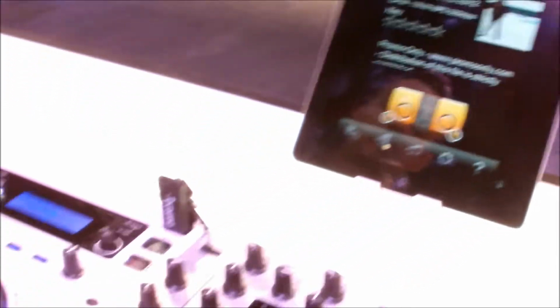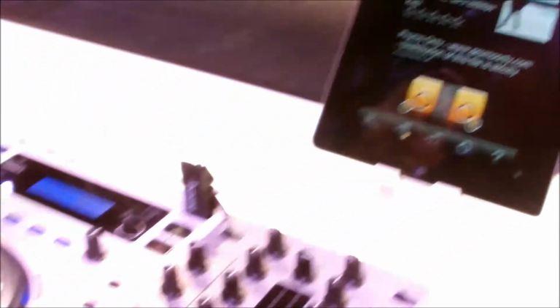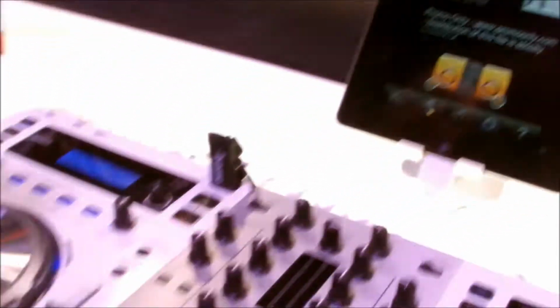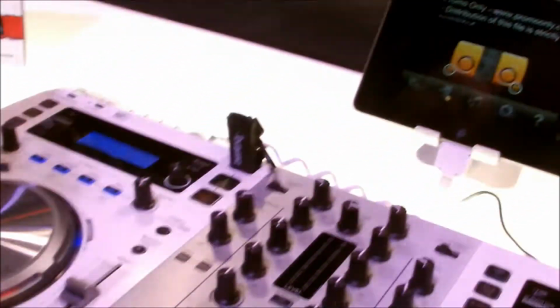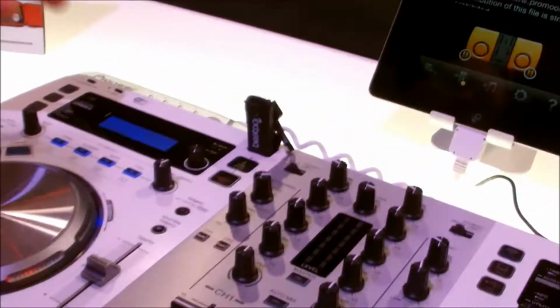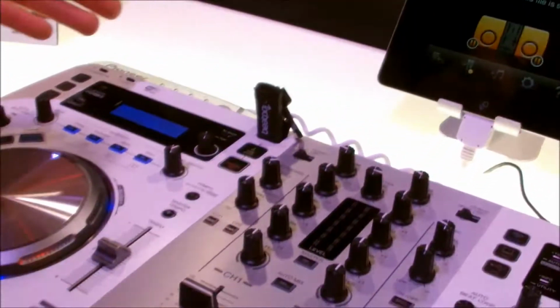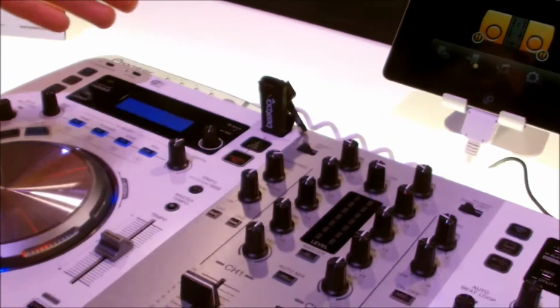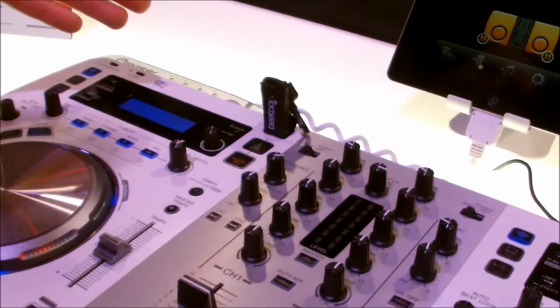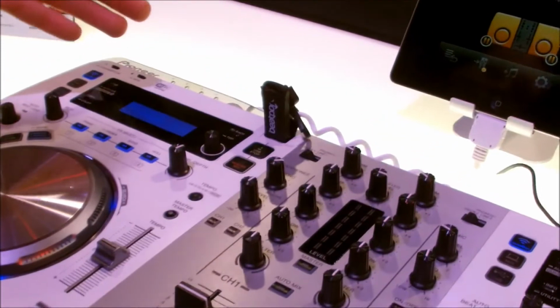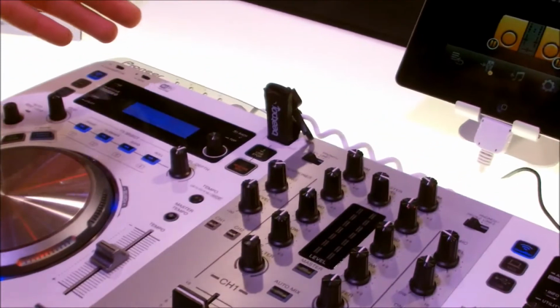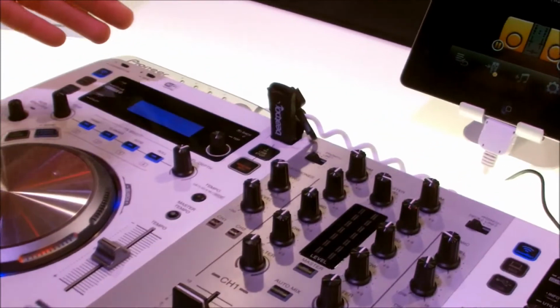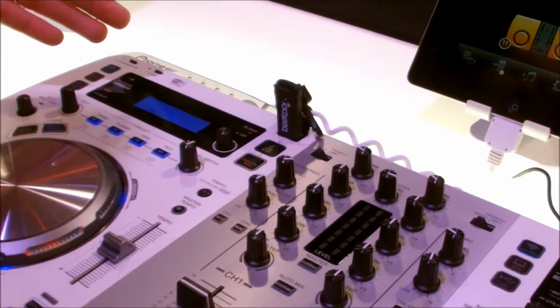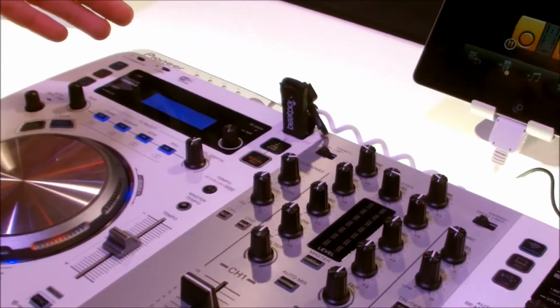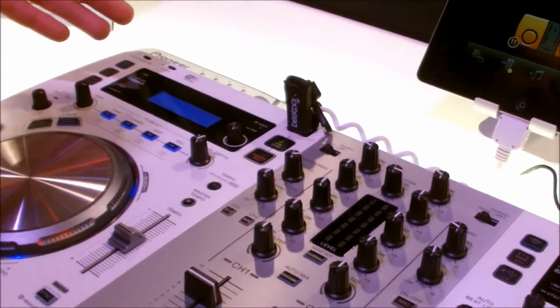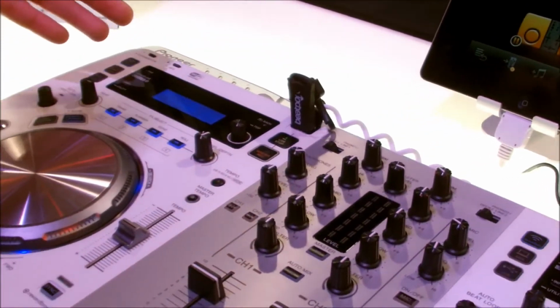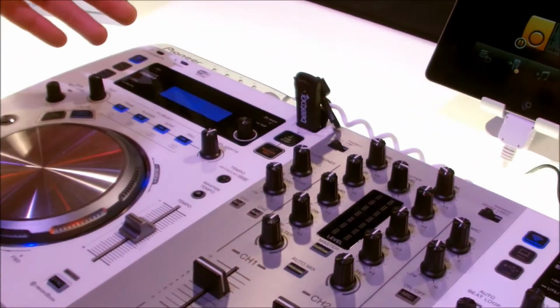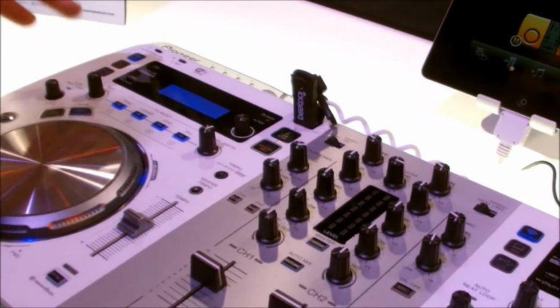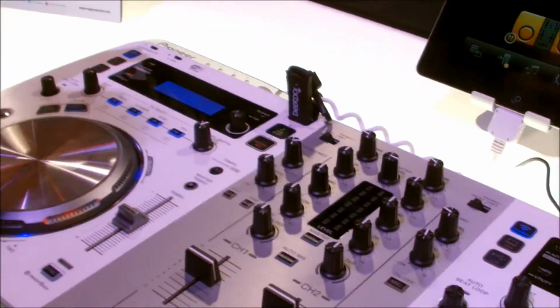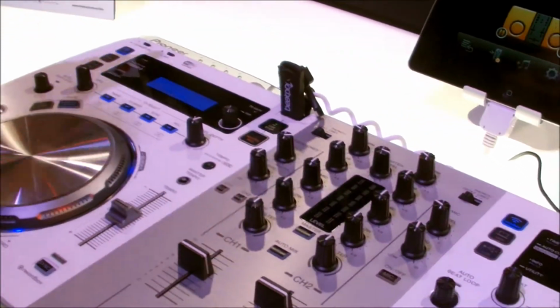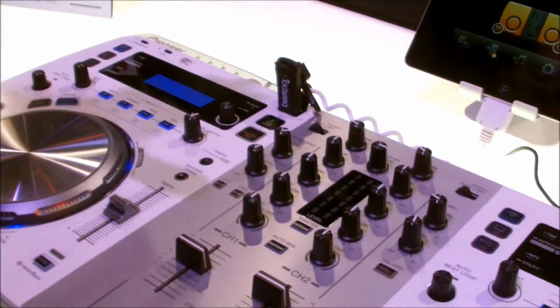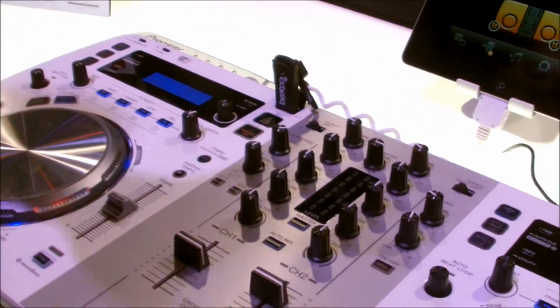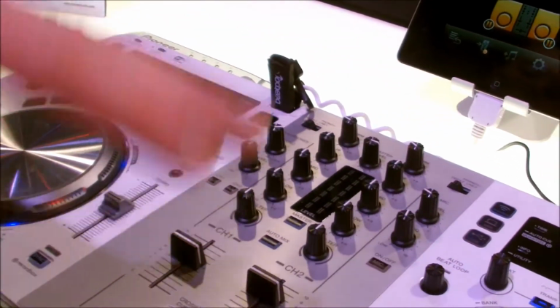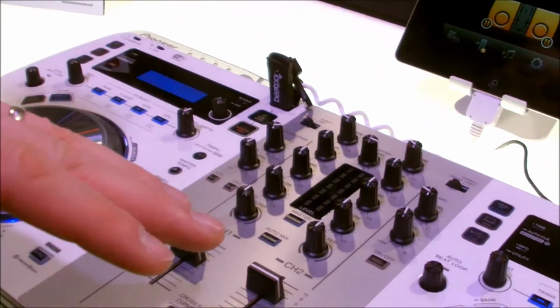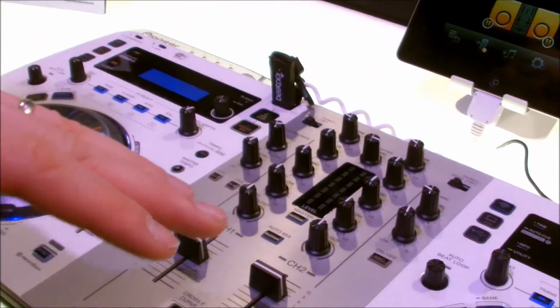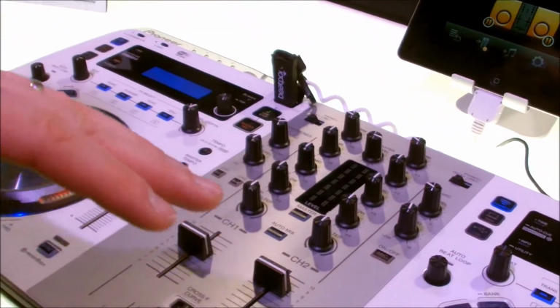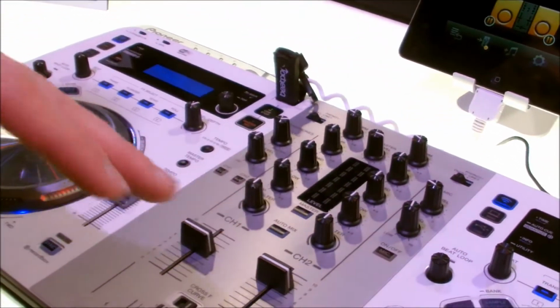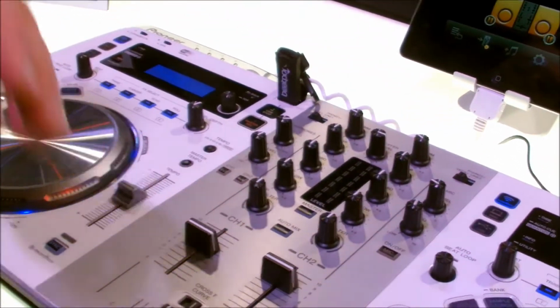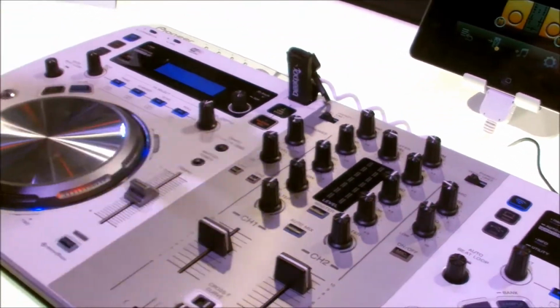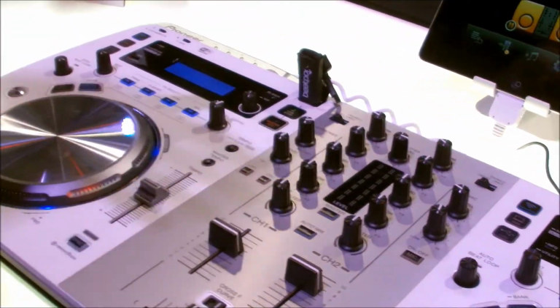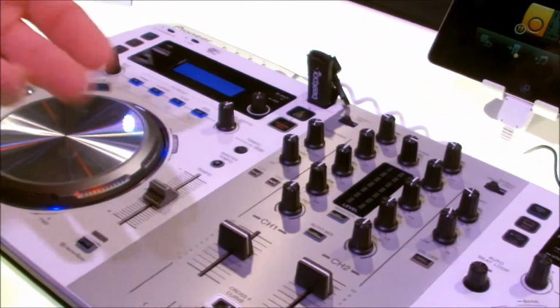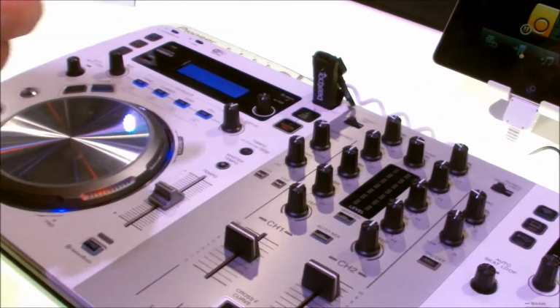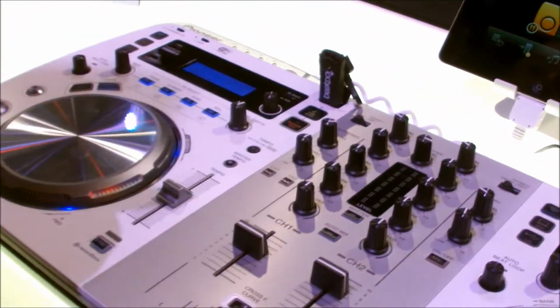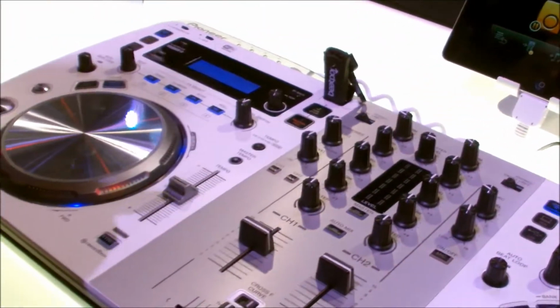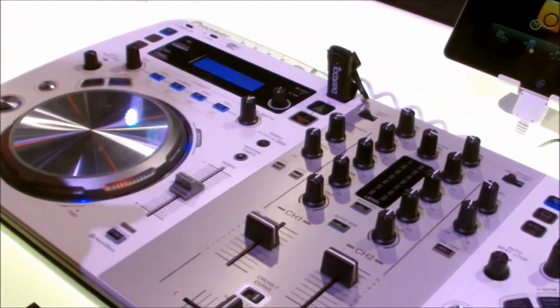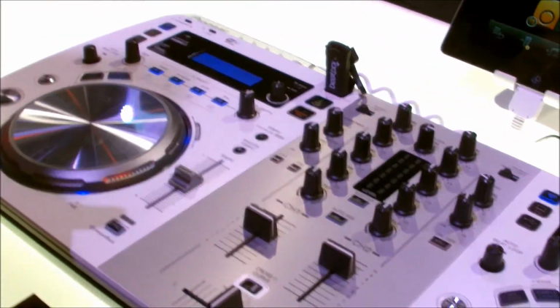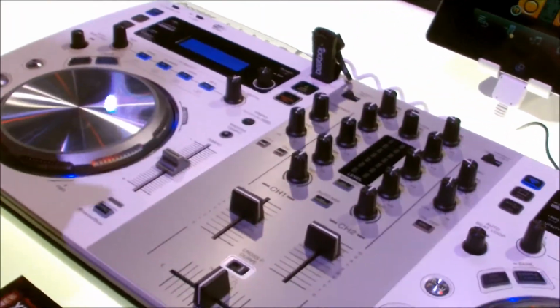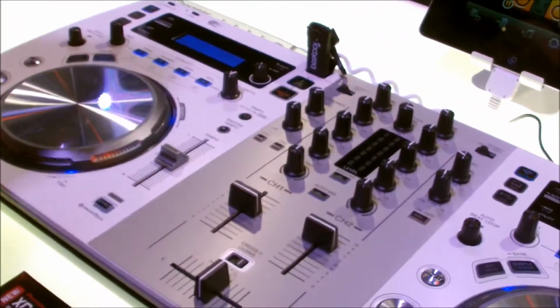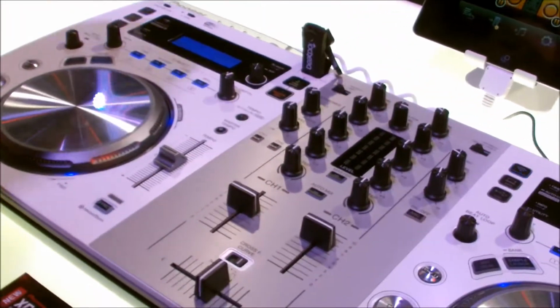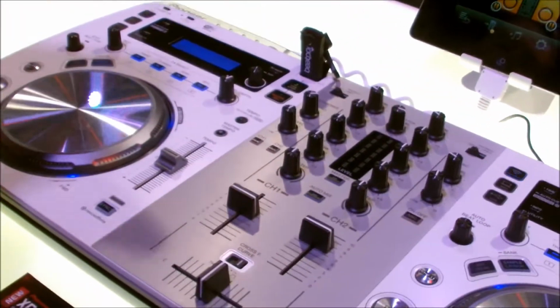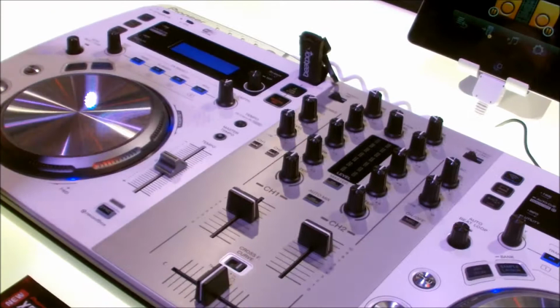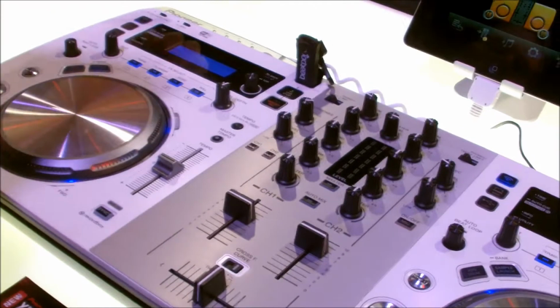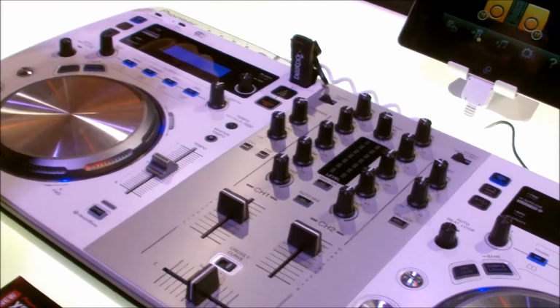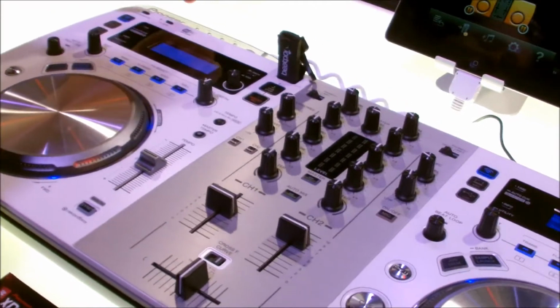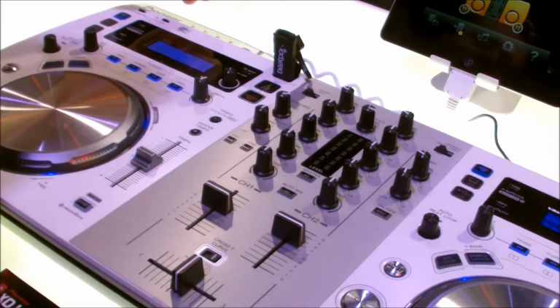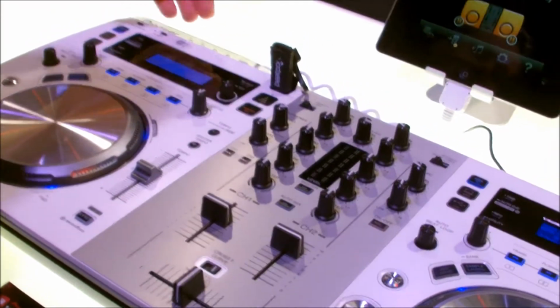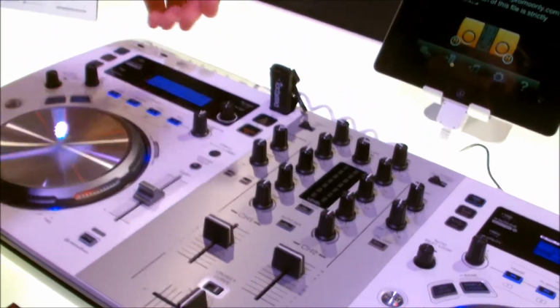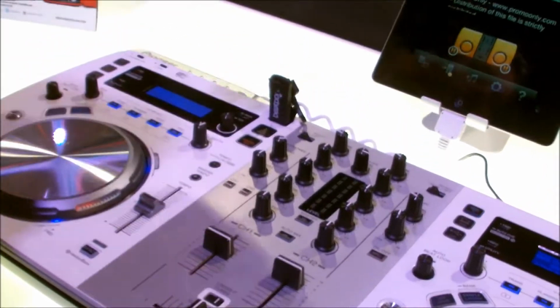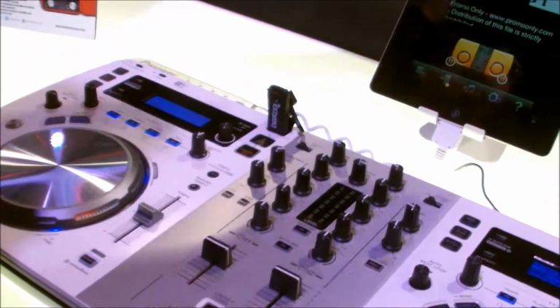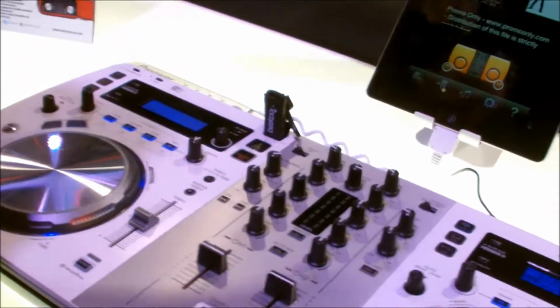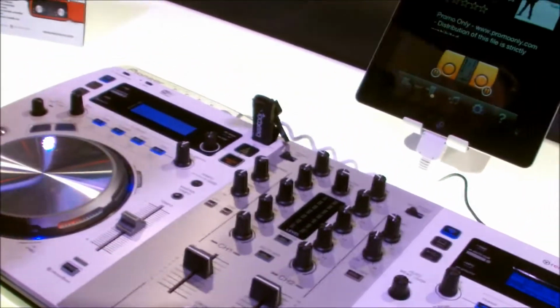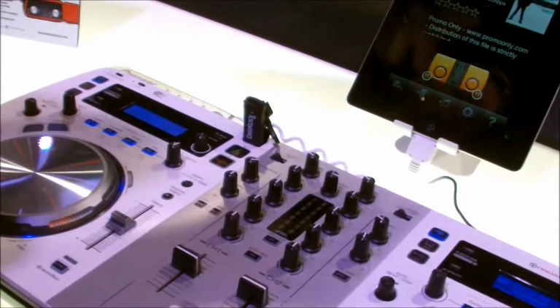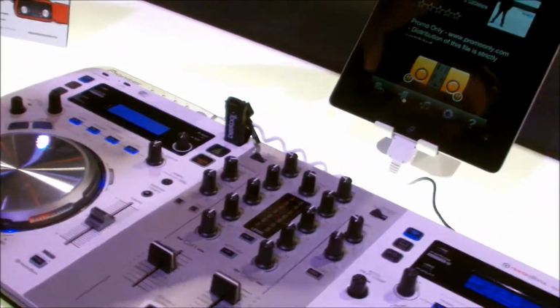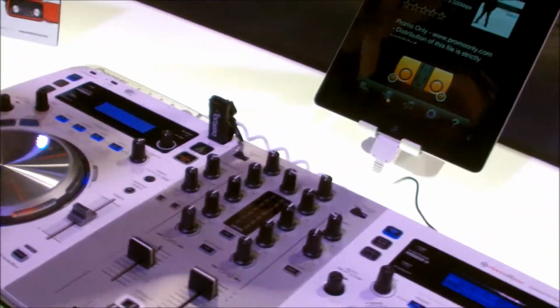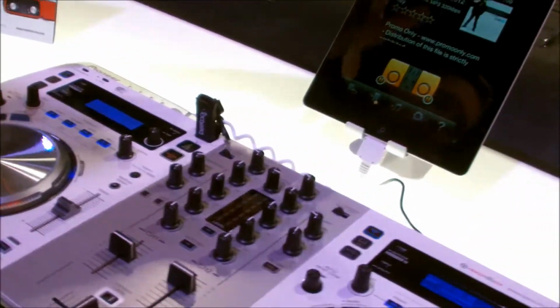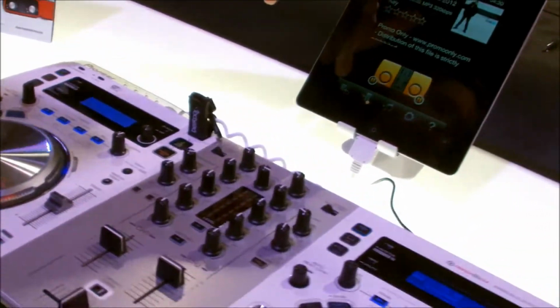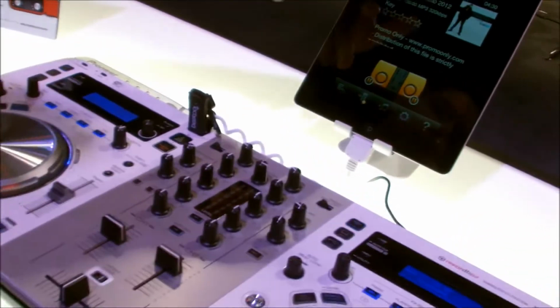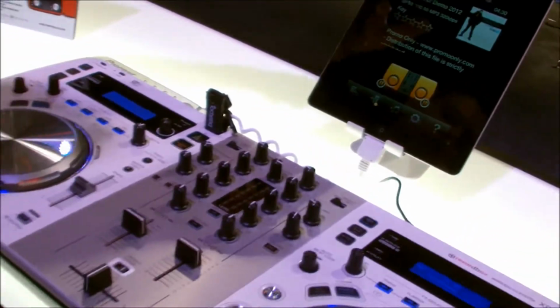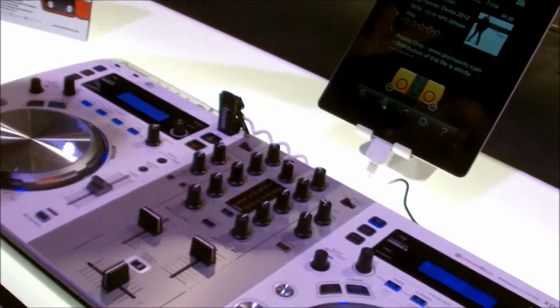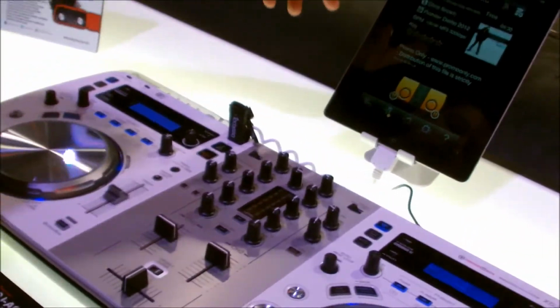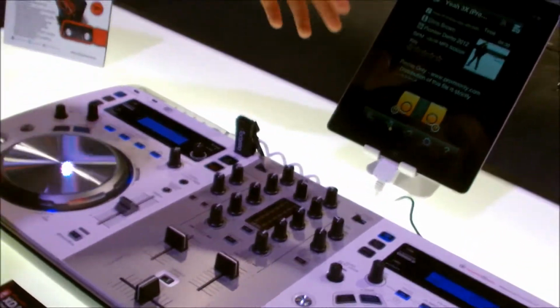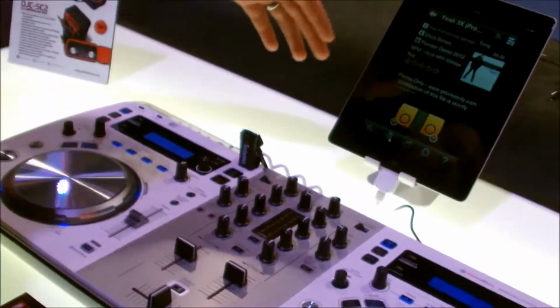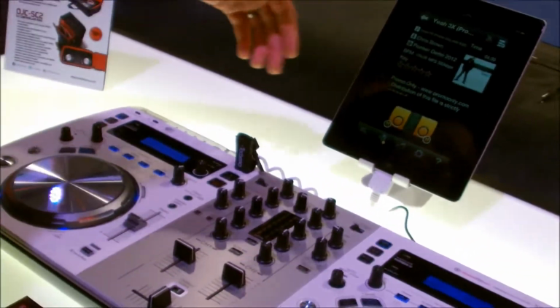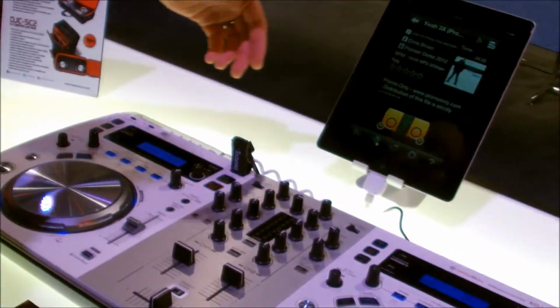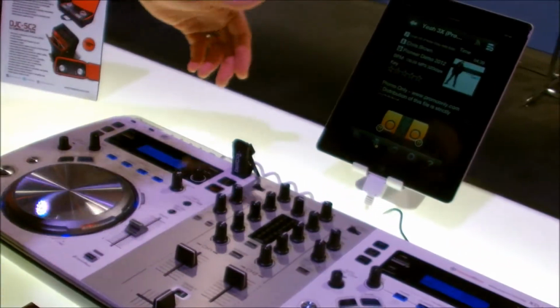You can load your tracks directly into it, and you've got two decks control, you've got a built-in mic. It has a built-in Wi-Fi hotspot that allows you to connect to all your devices.